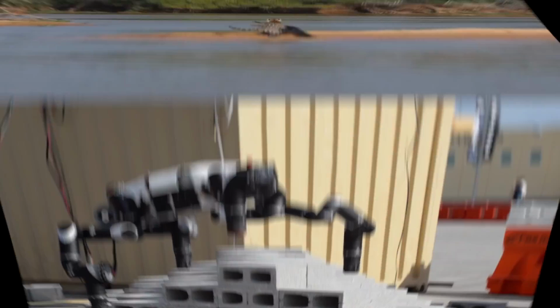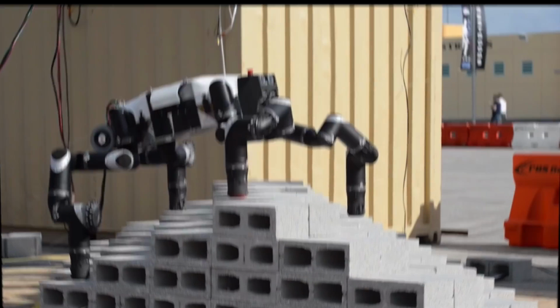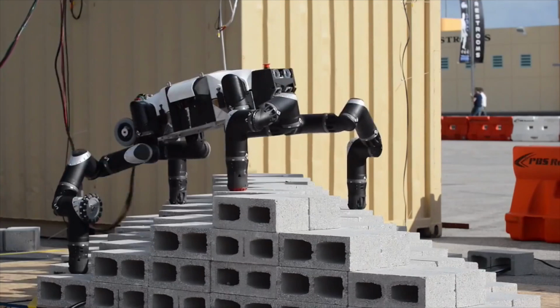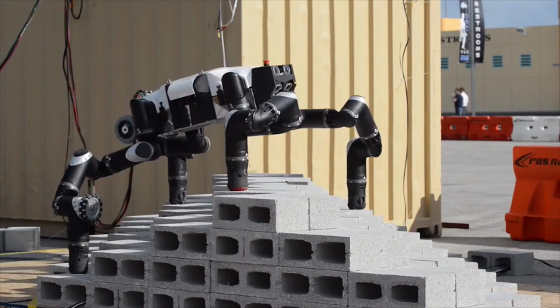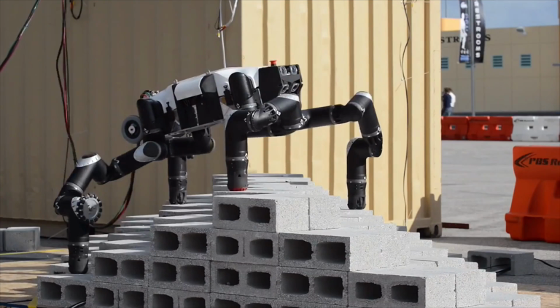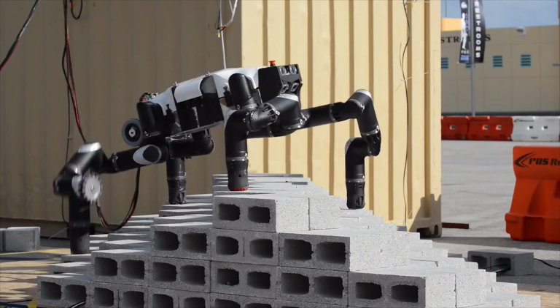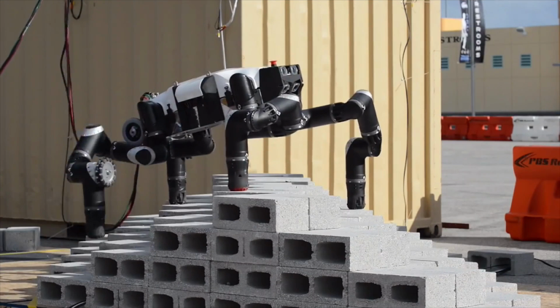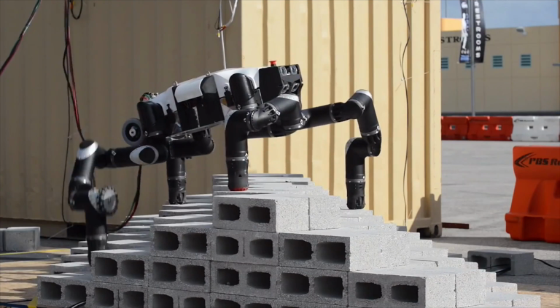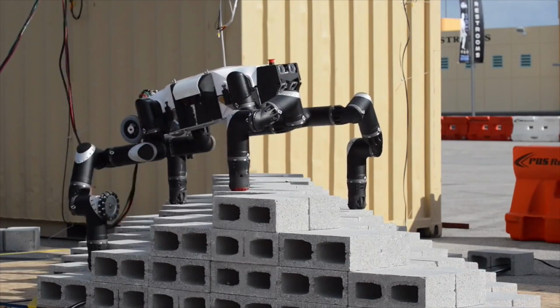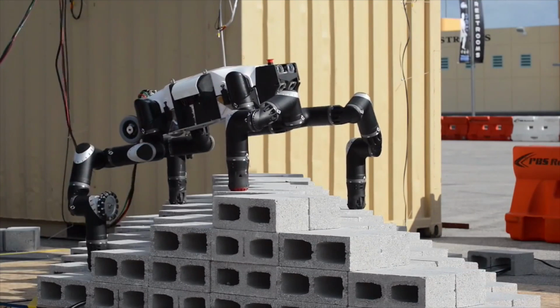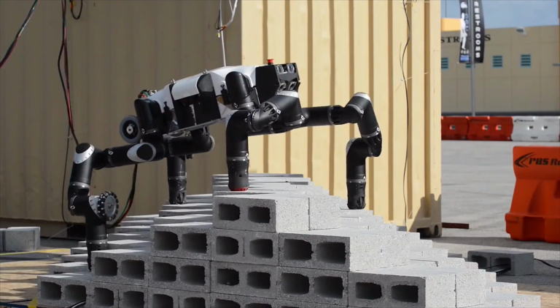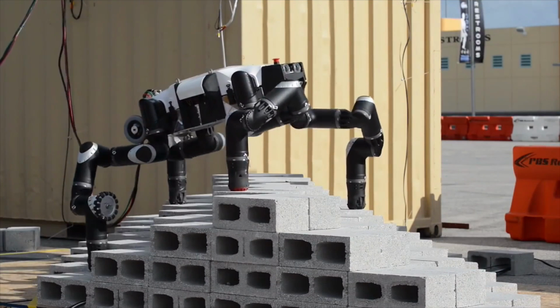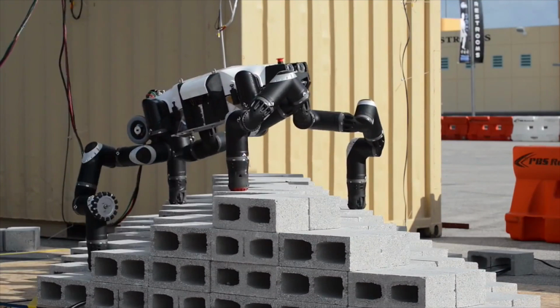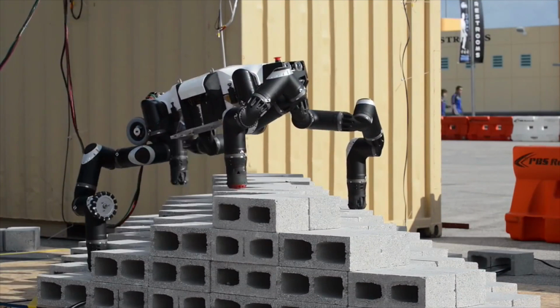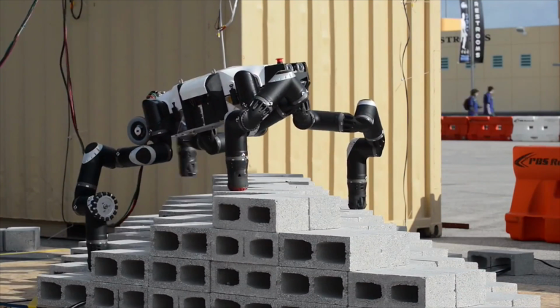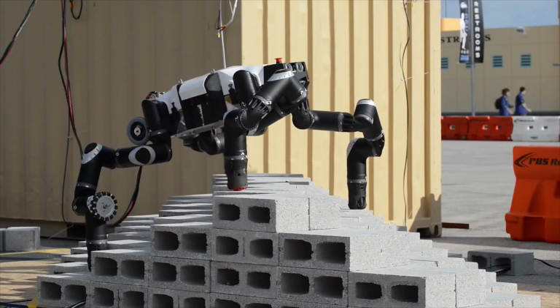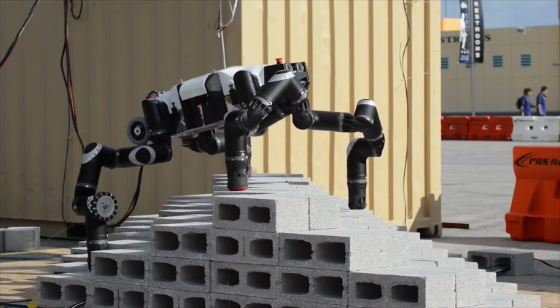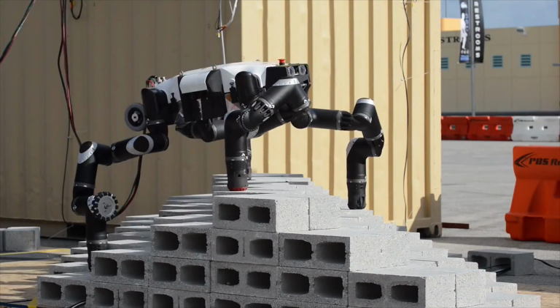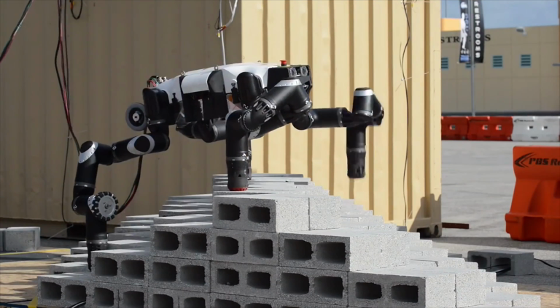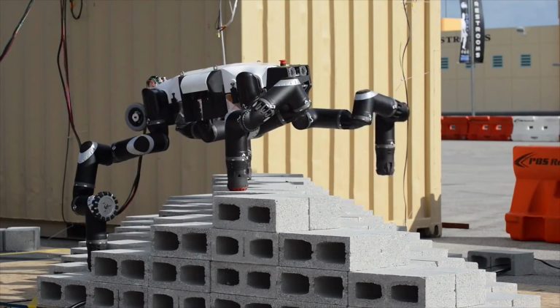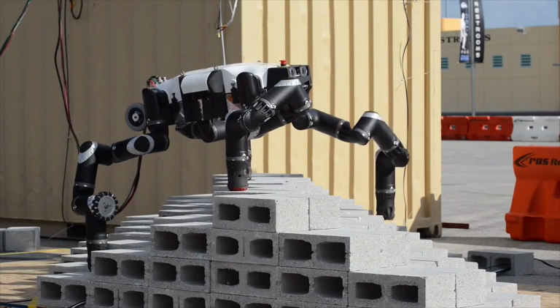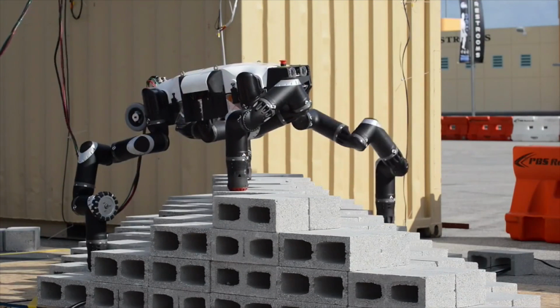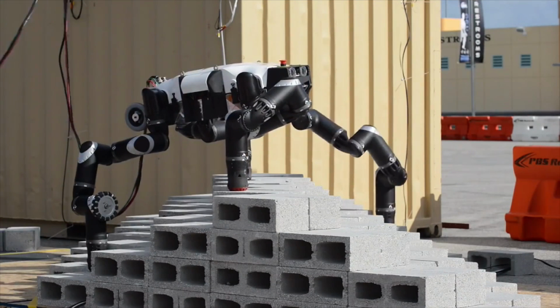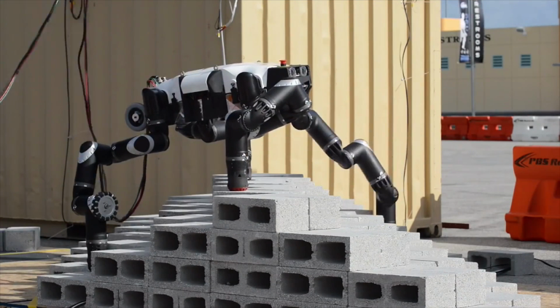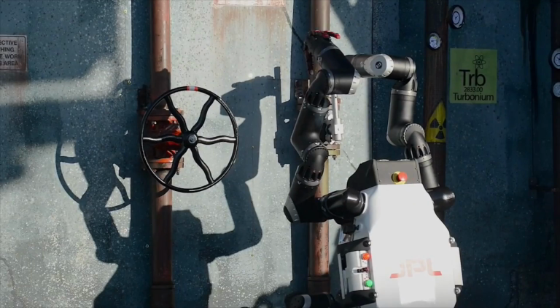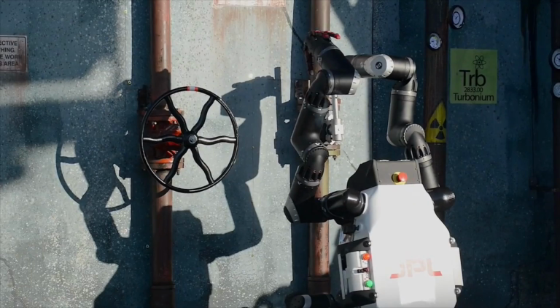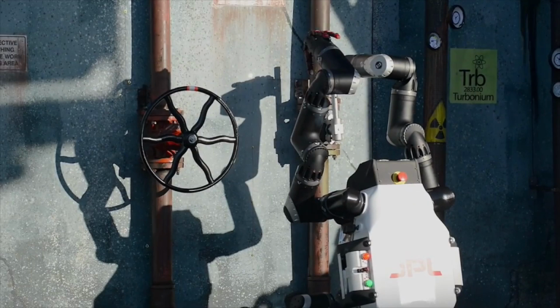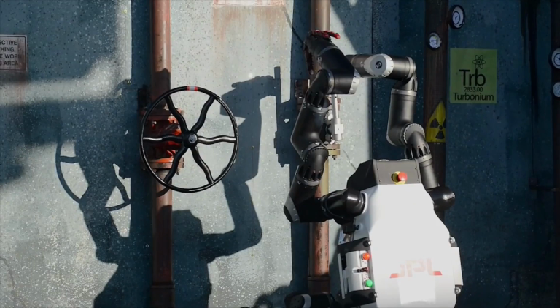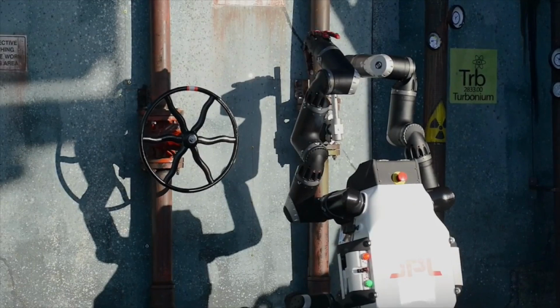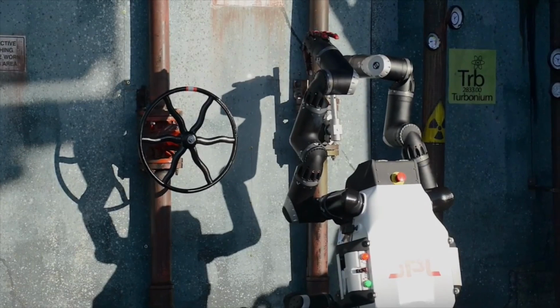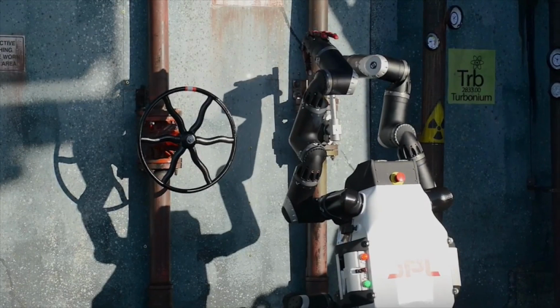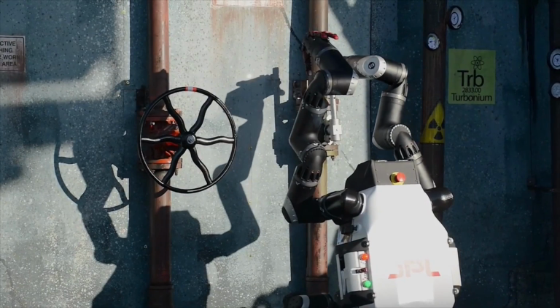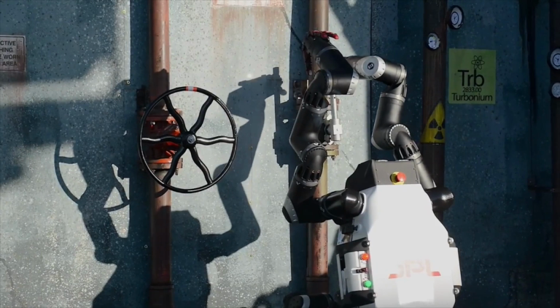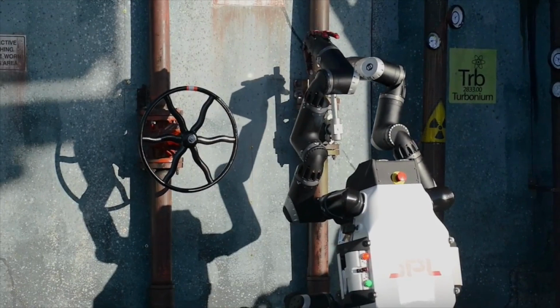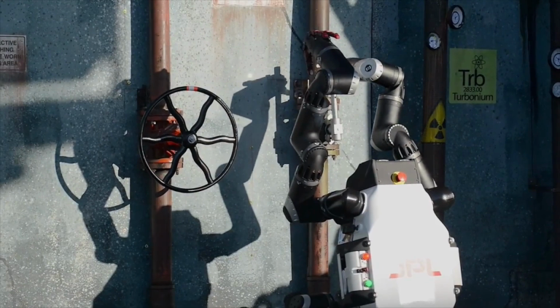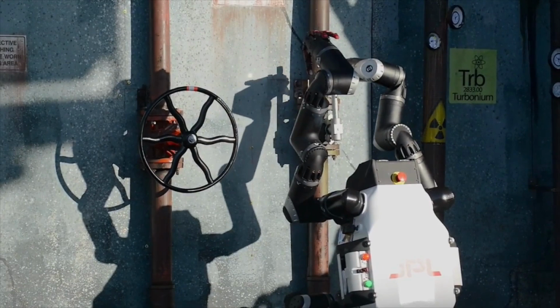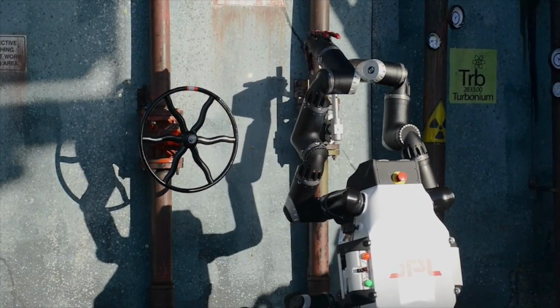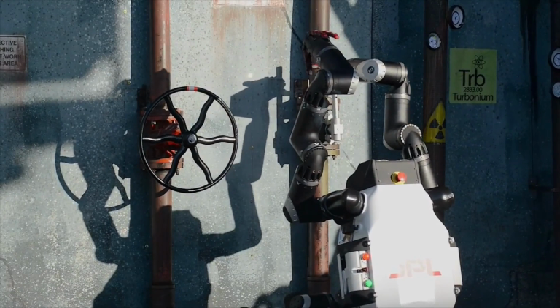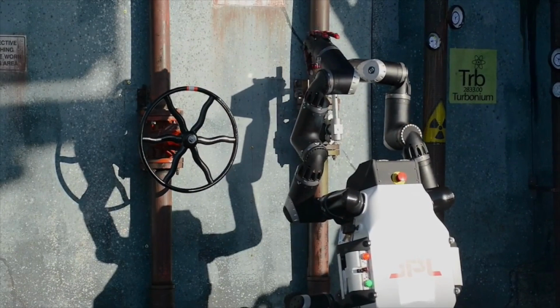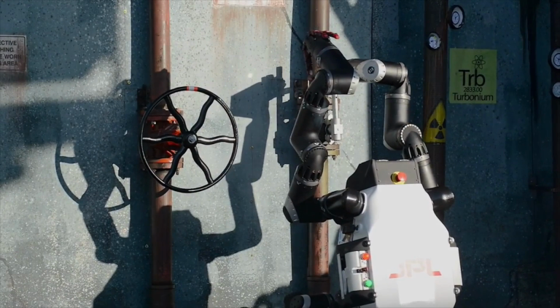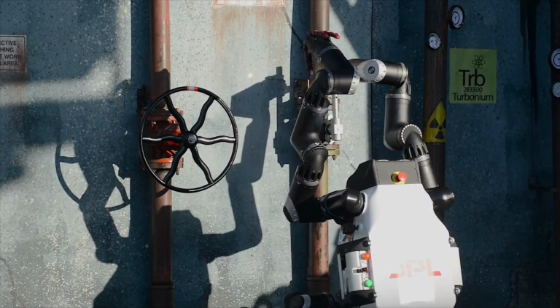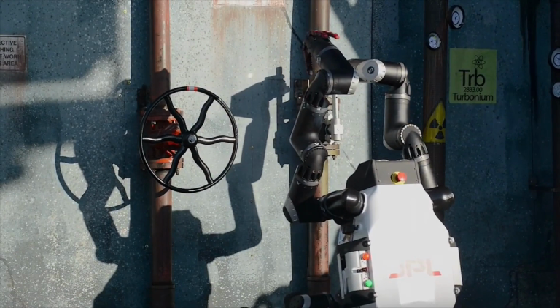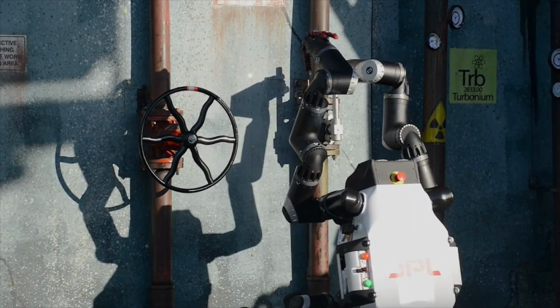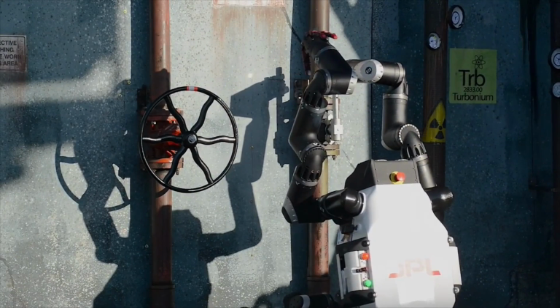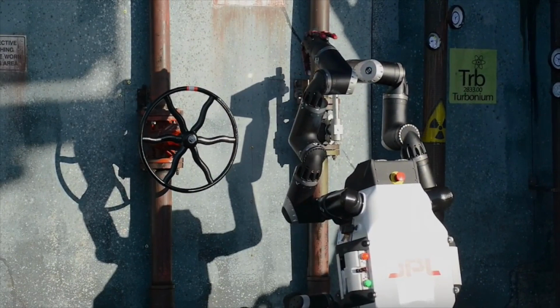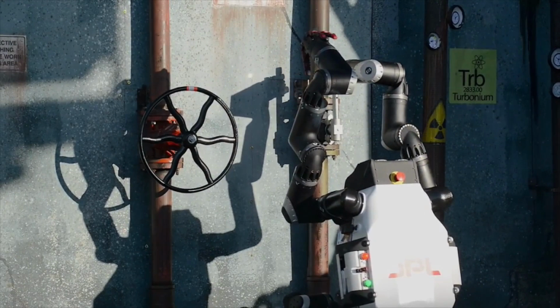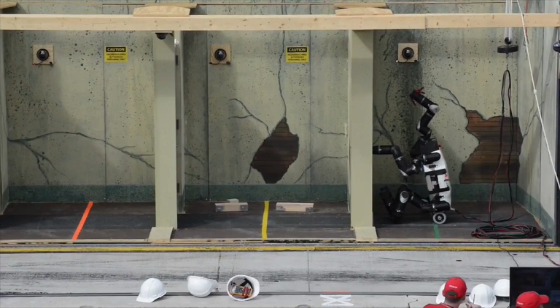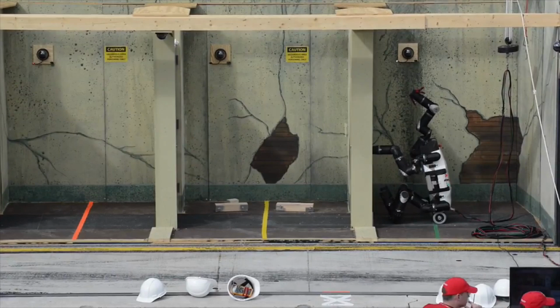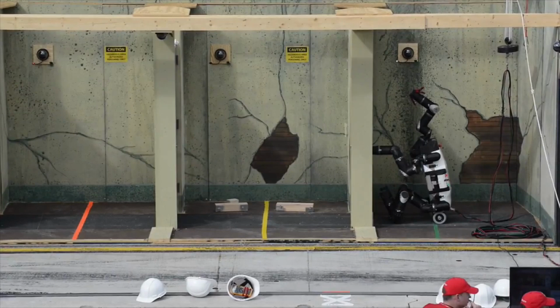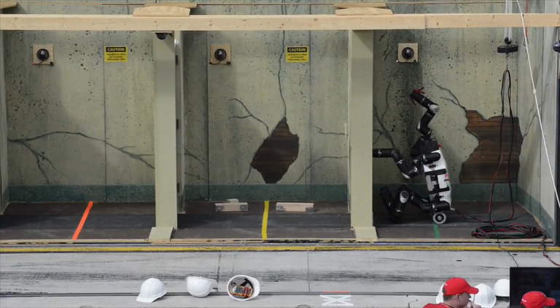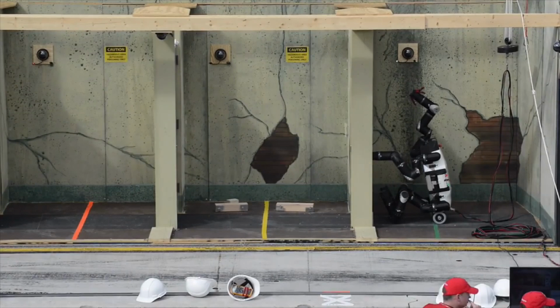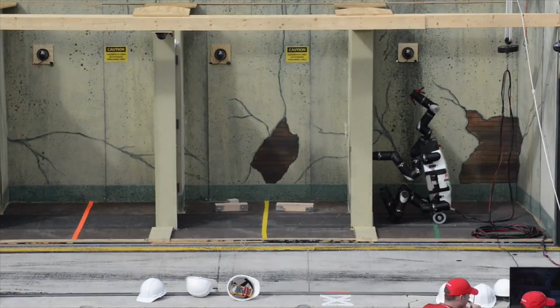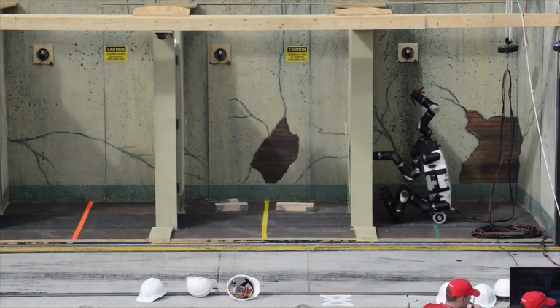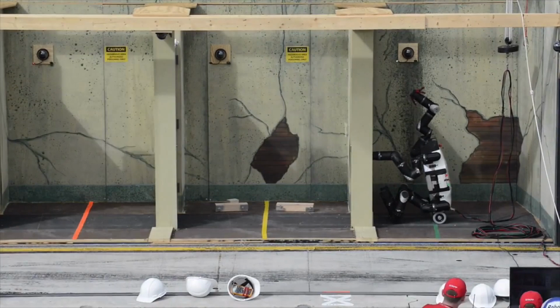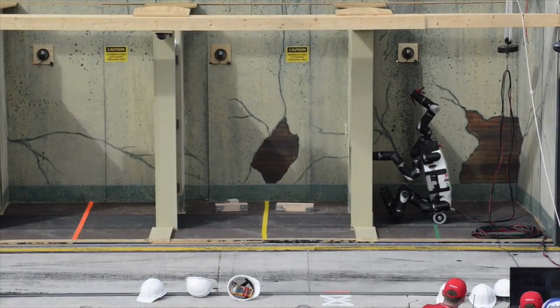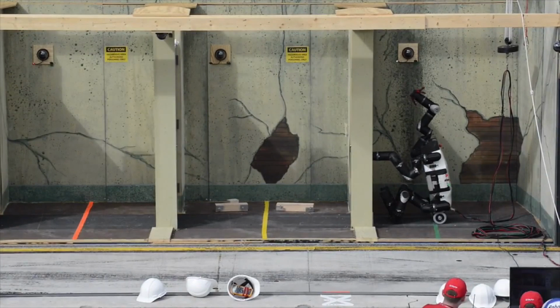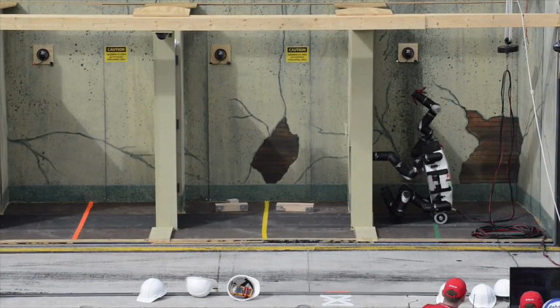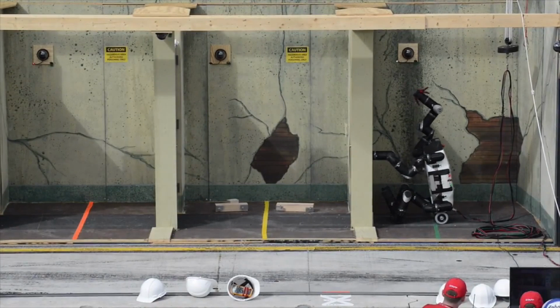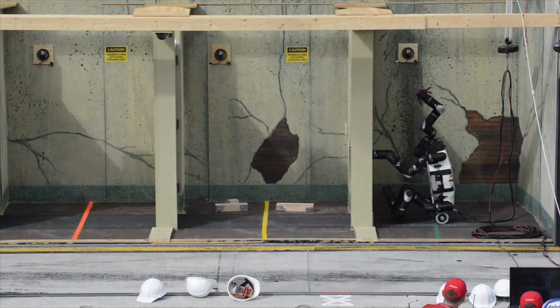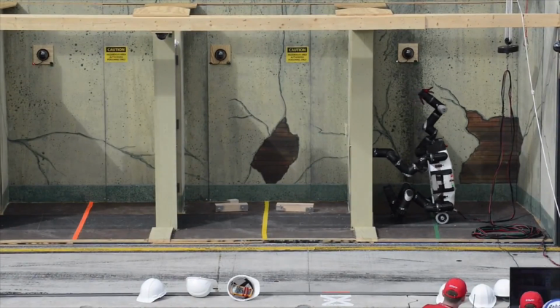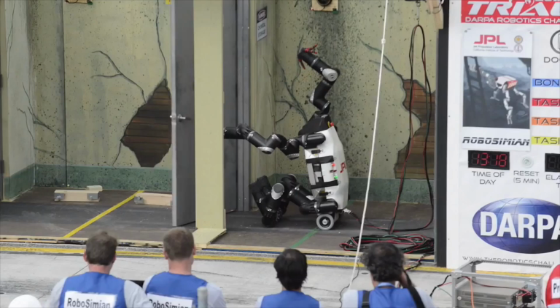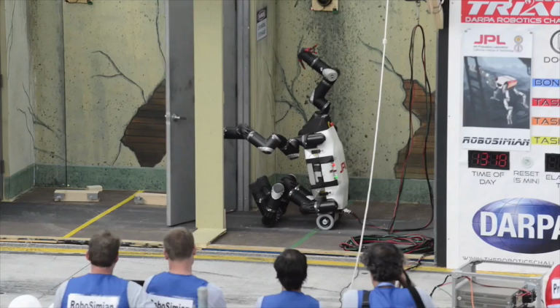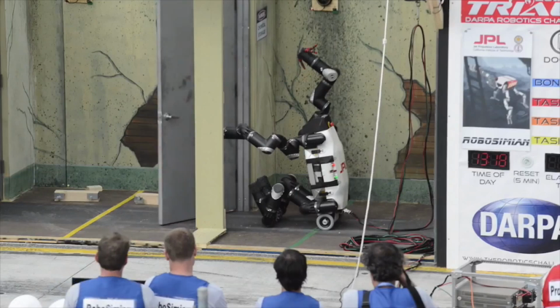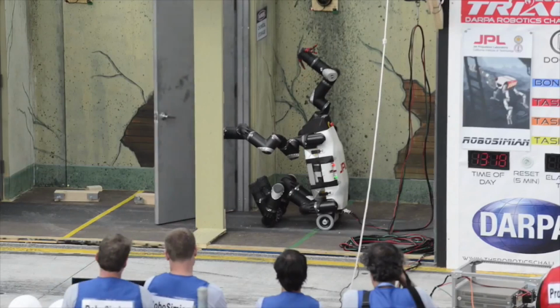RoboSimeon is a disaster response robot that can traverse terrain and use its limbs to turn valves and open doors.